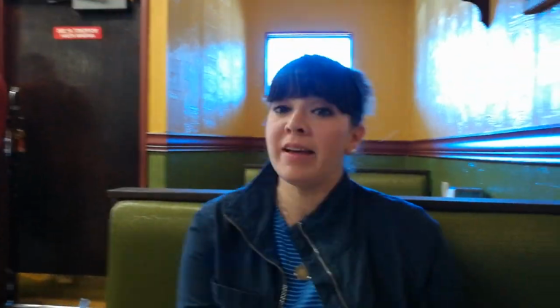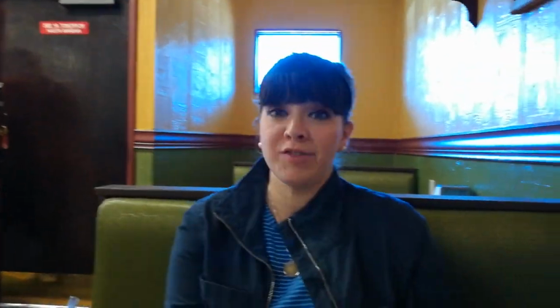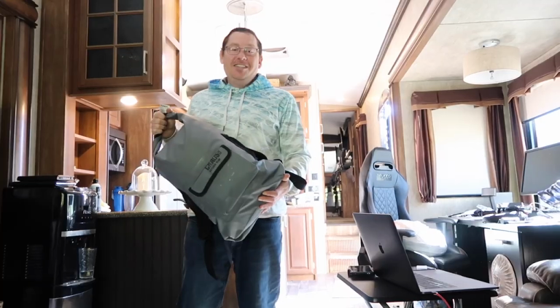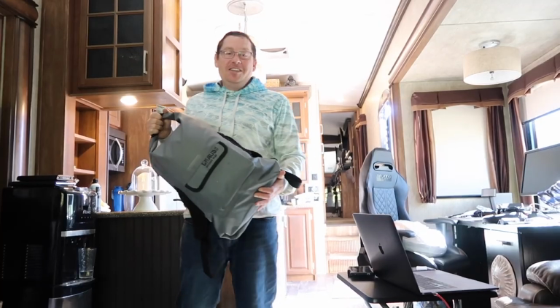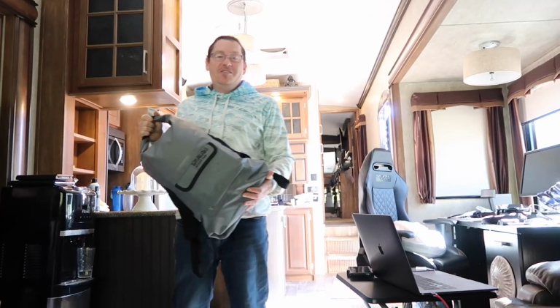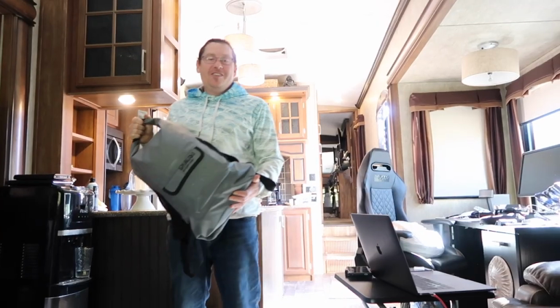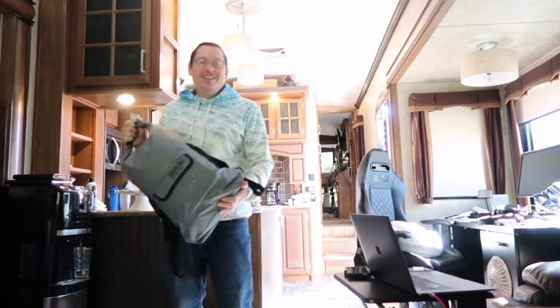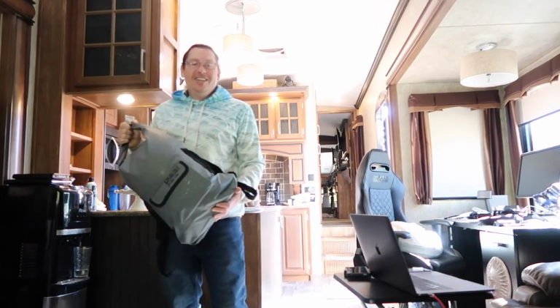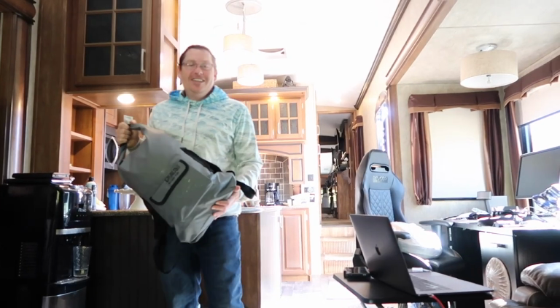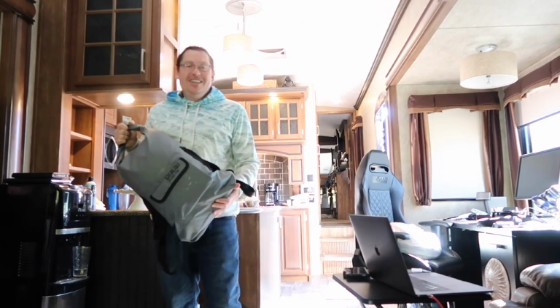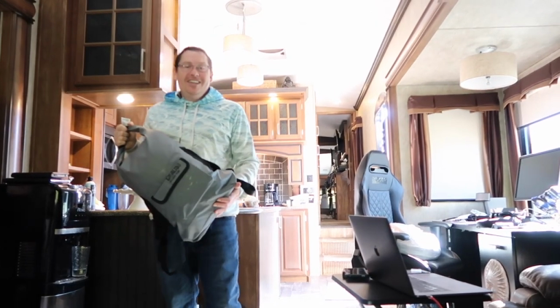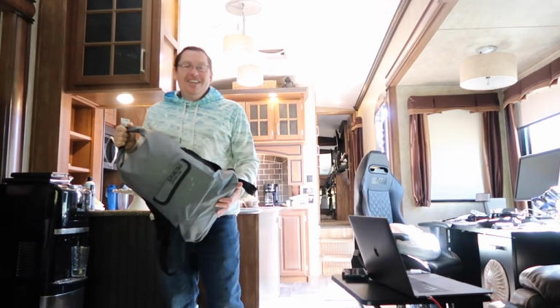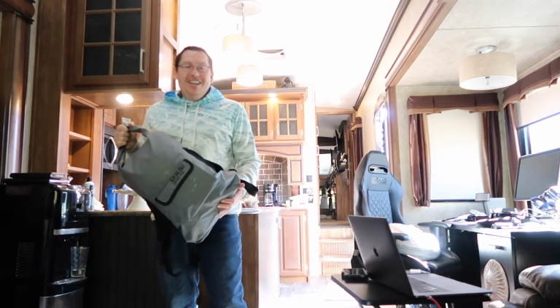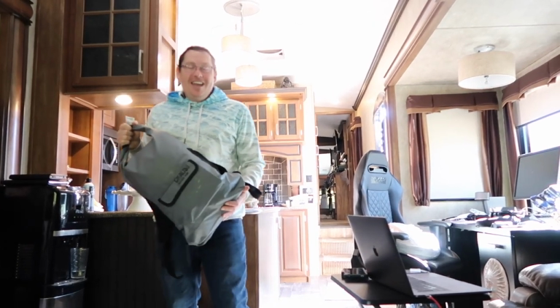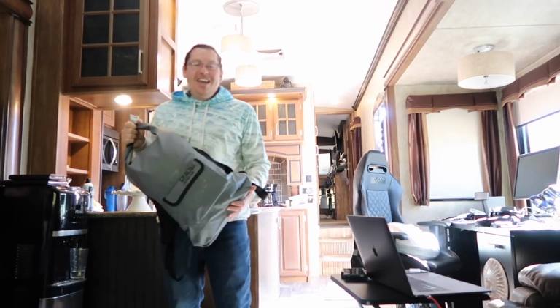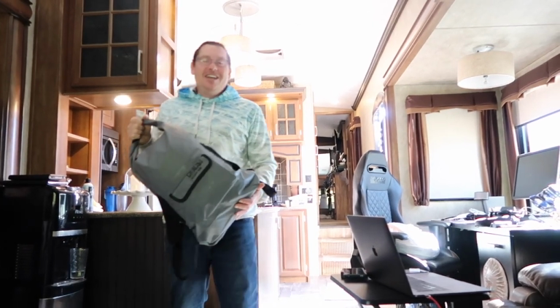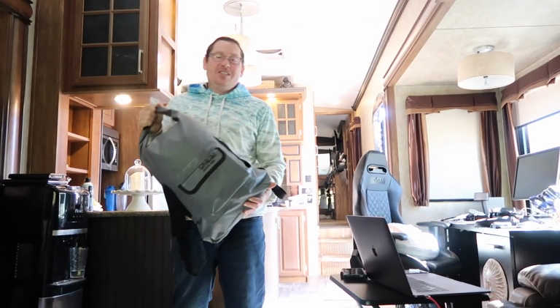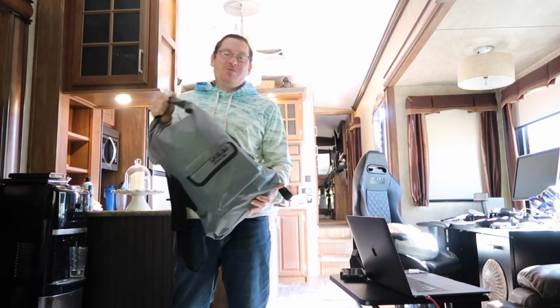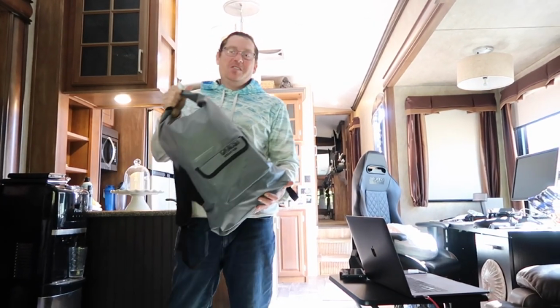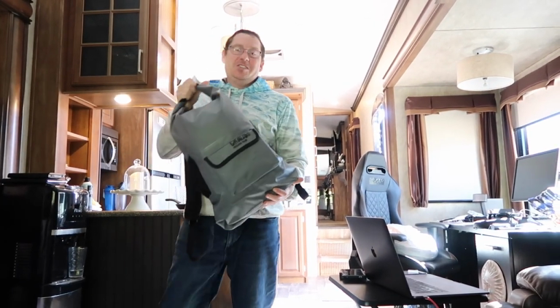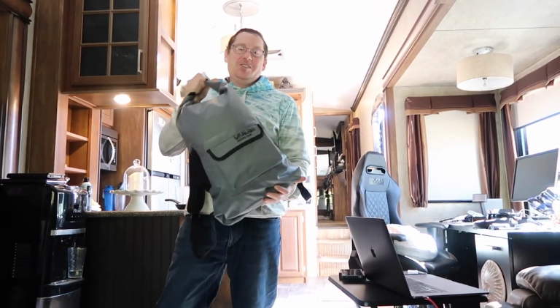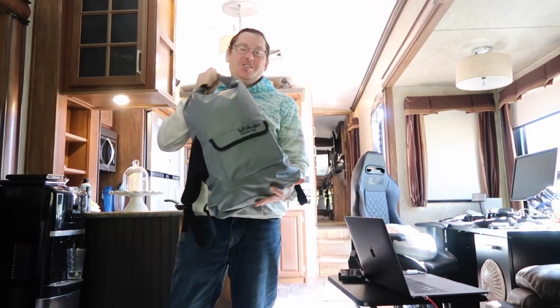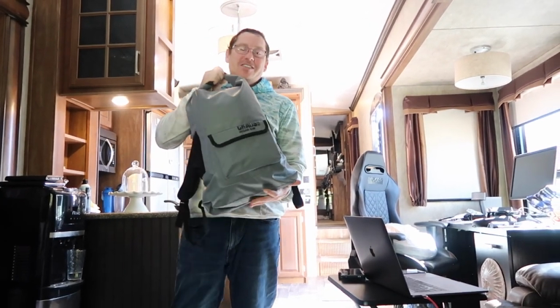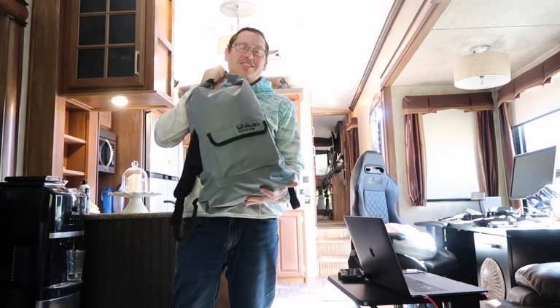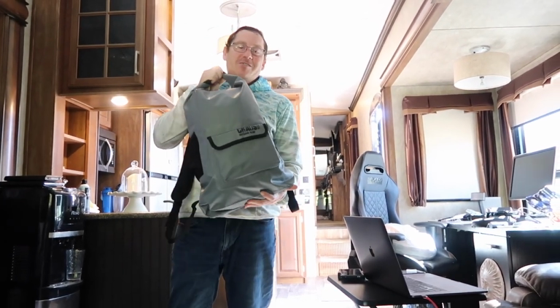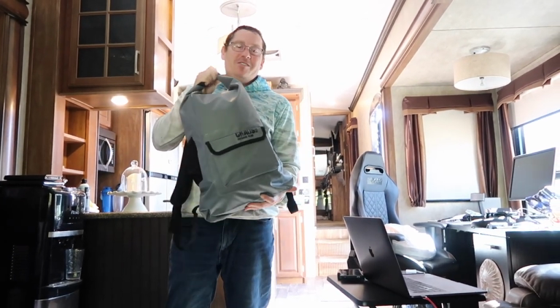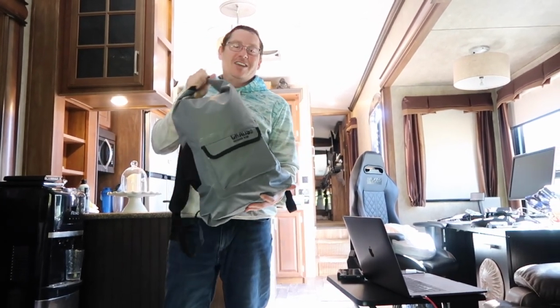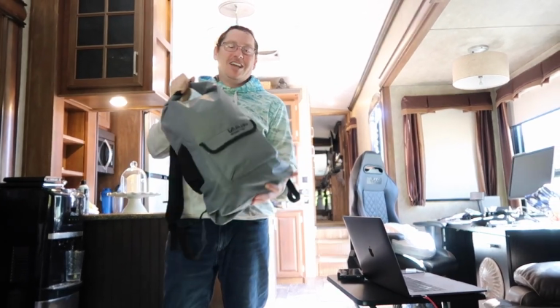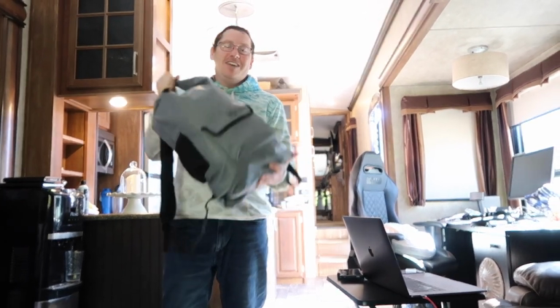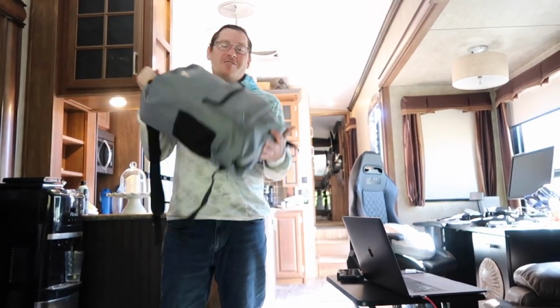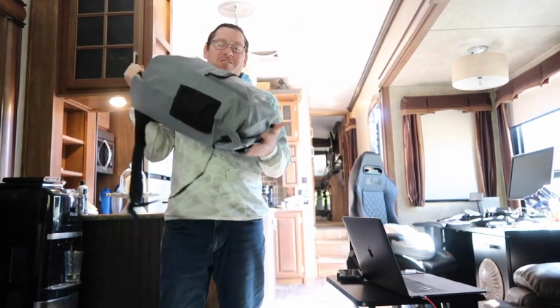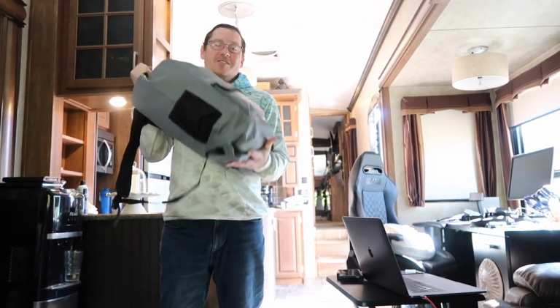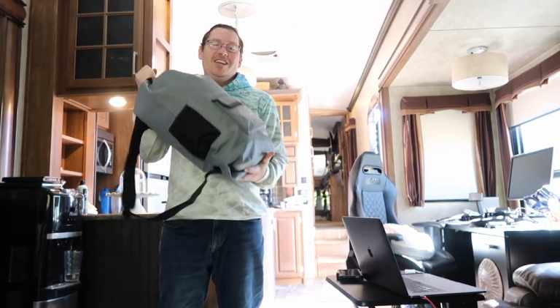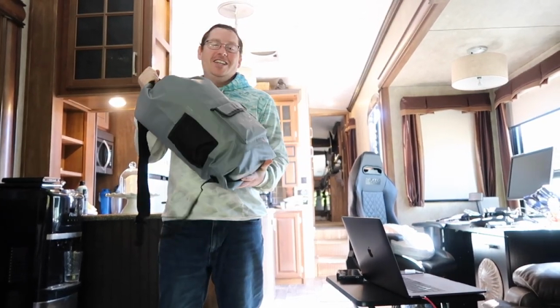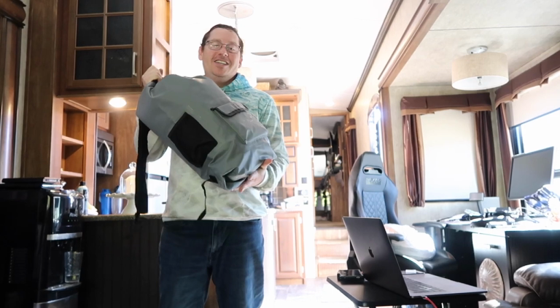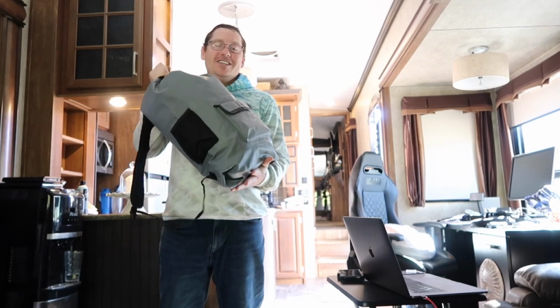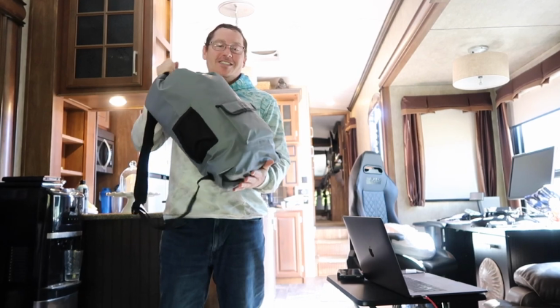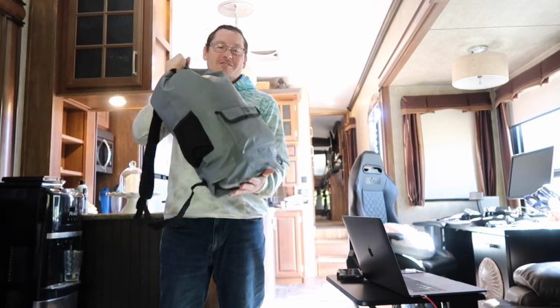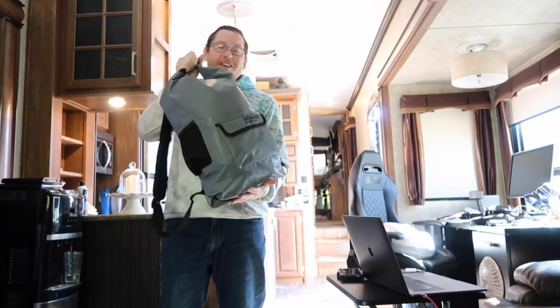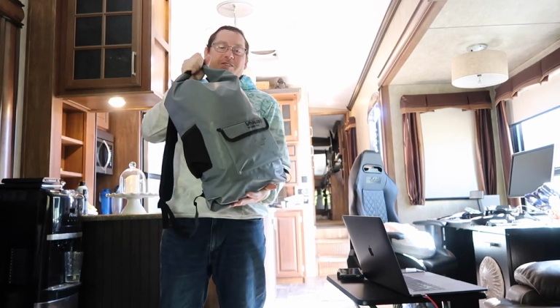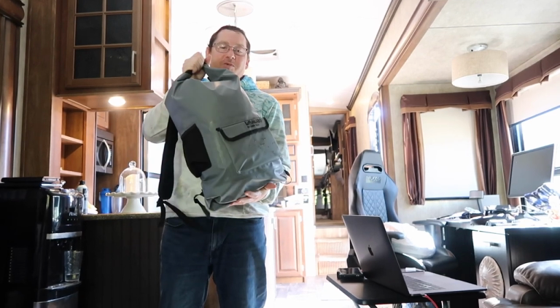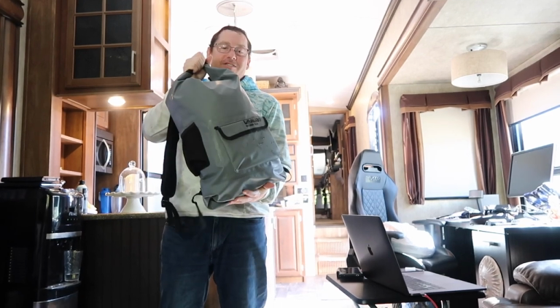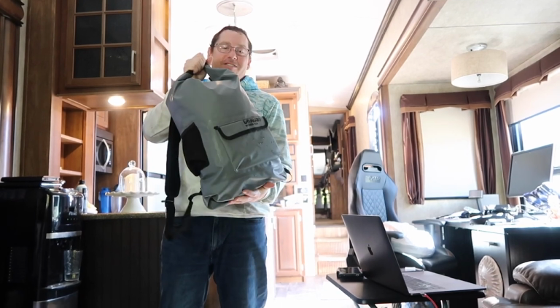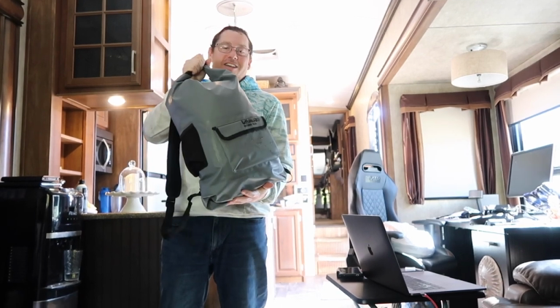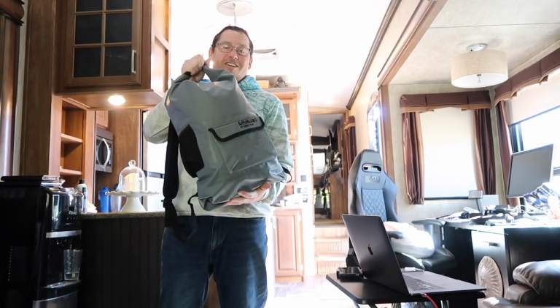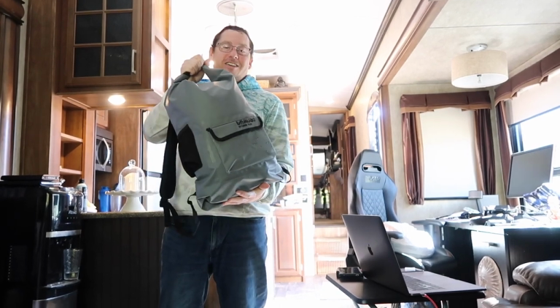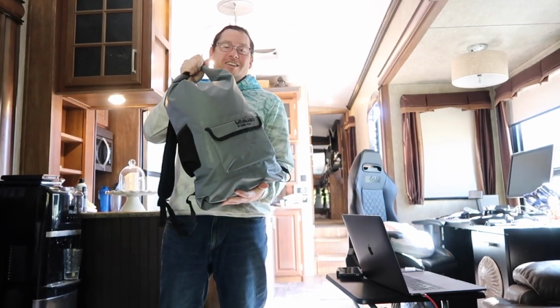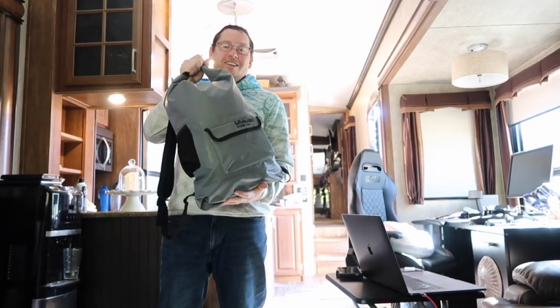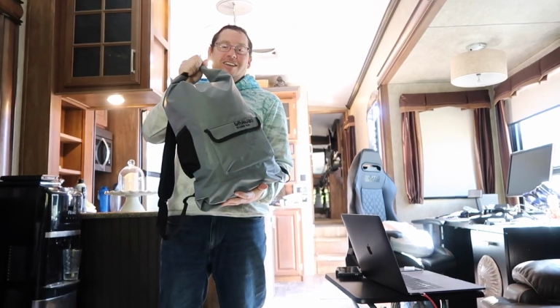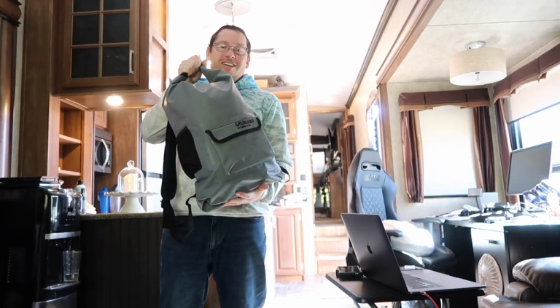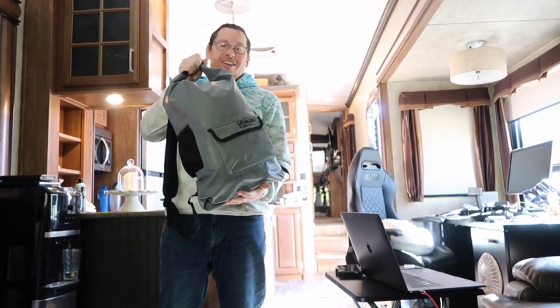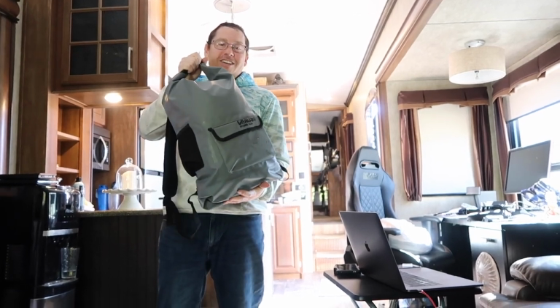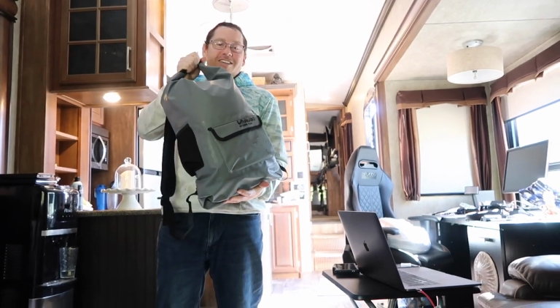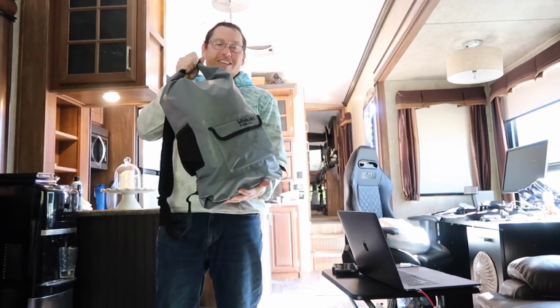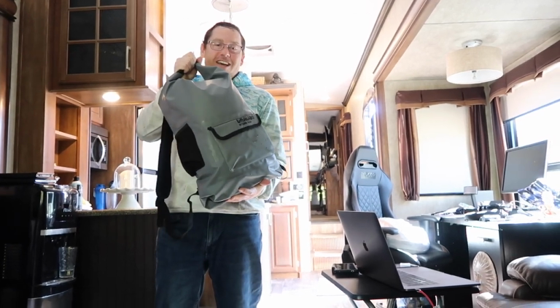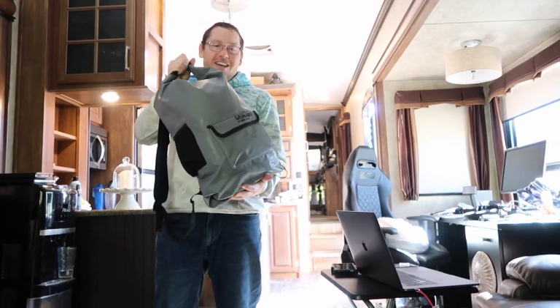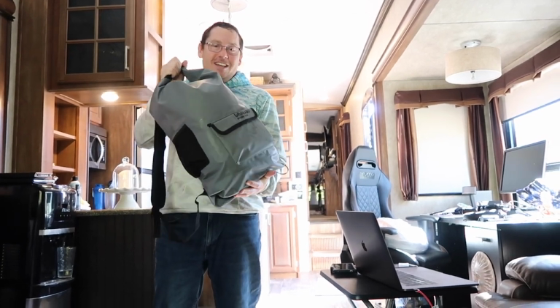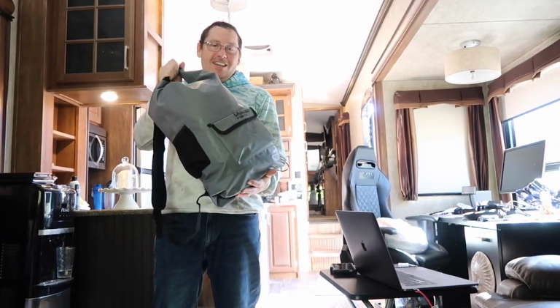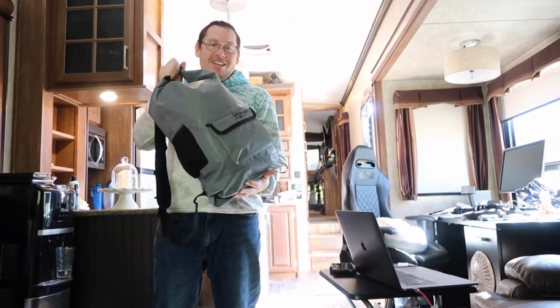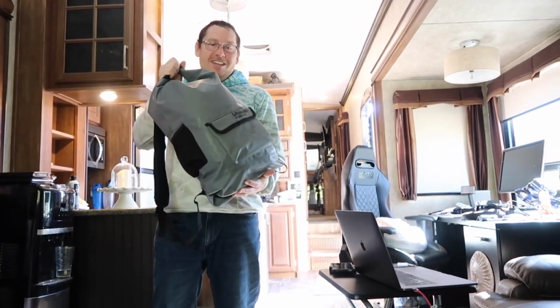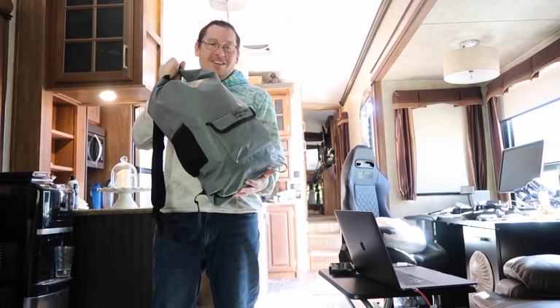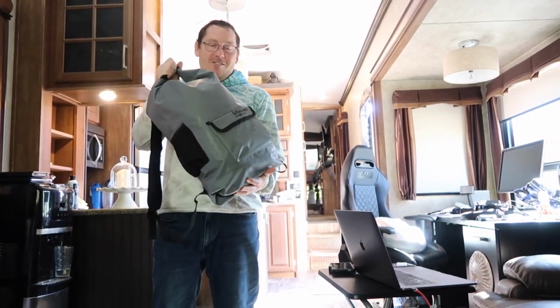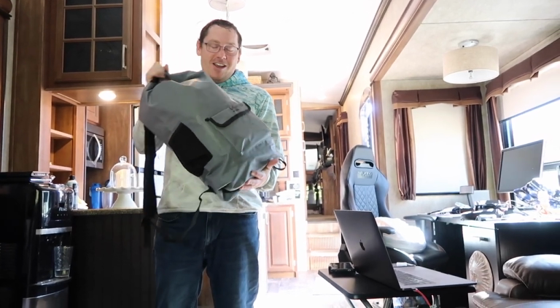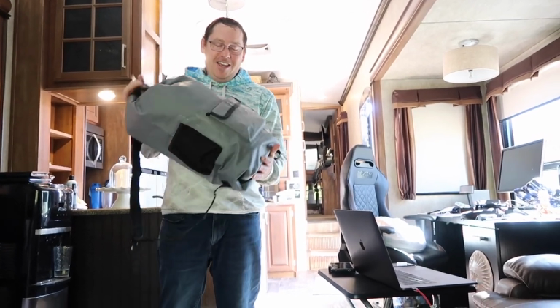Hey Tiff. I just wanted to show you this new thing I got for the van. It's a van tooler gear. Wow, special. Right?